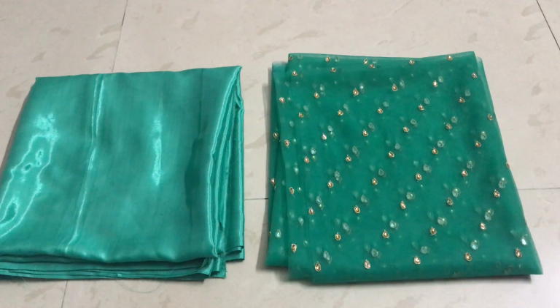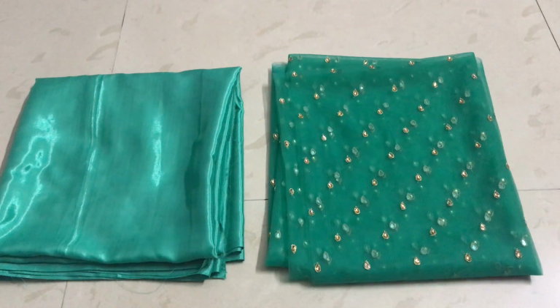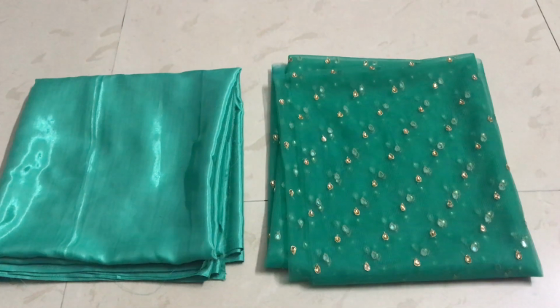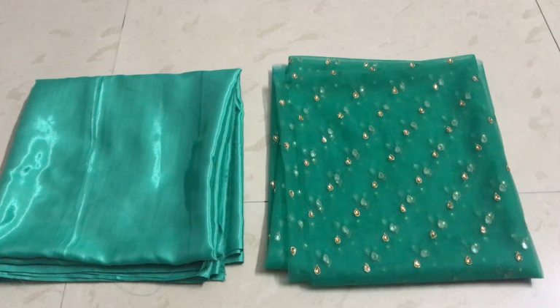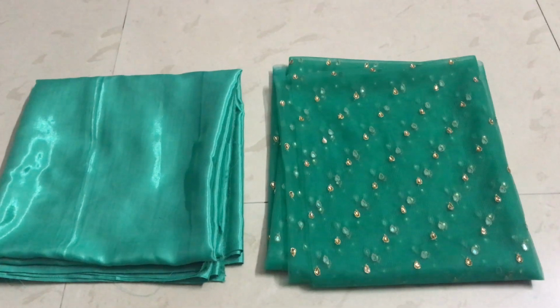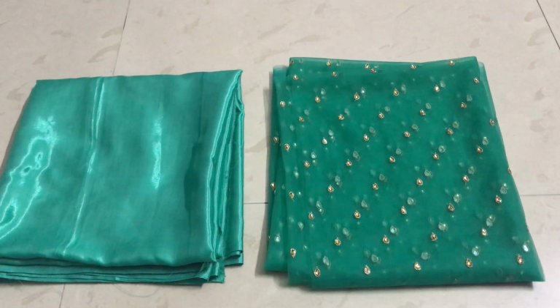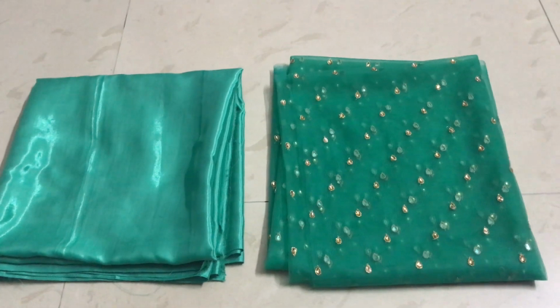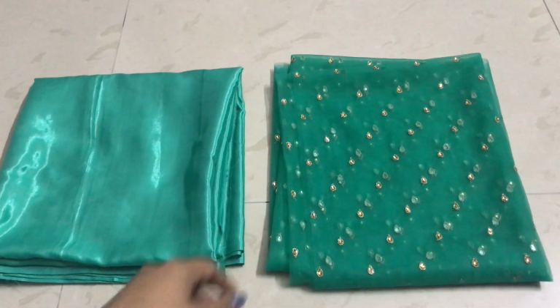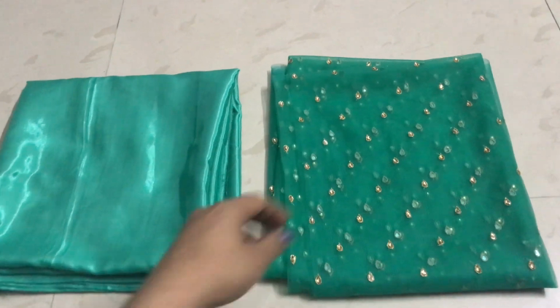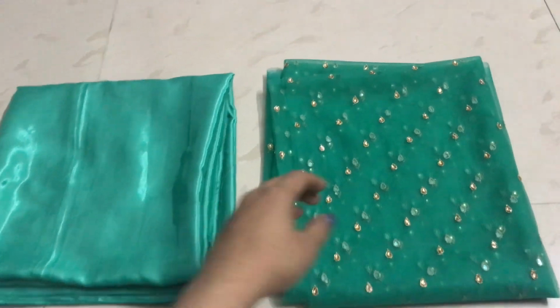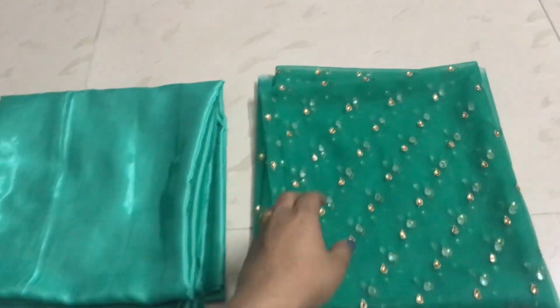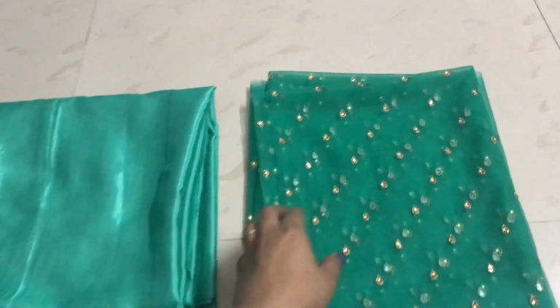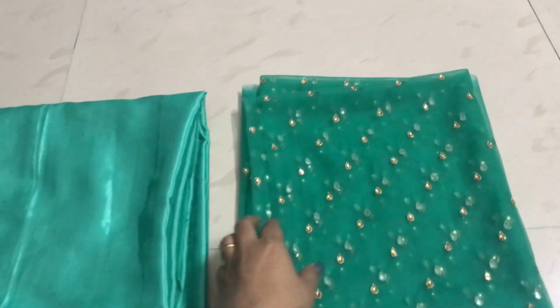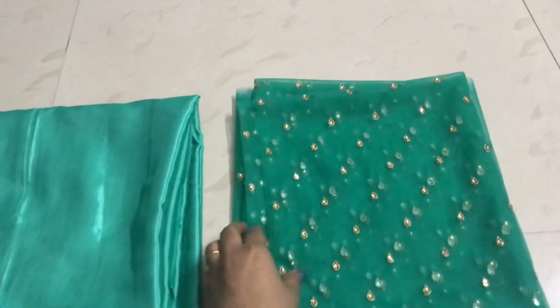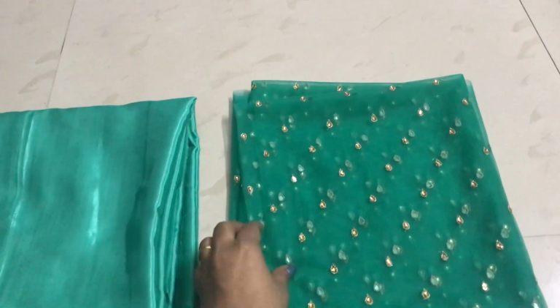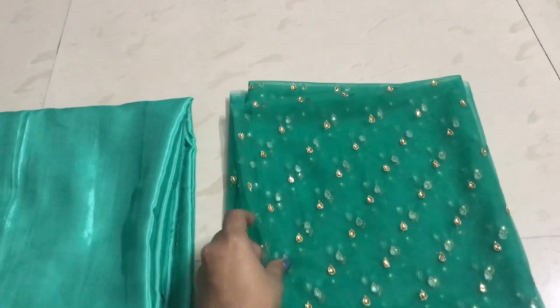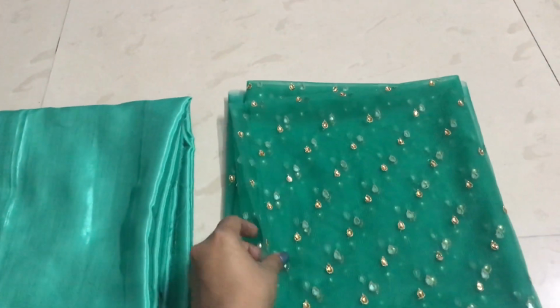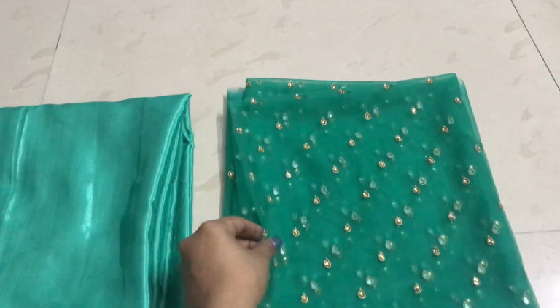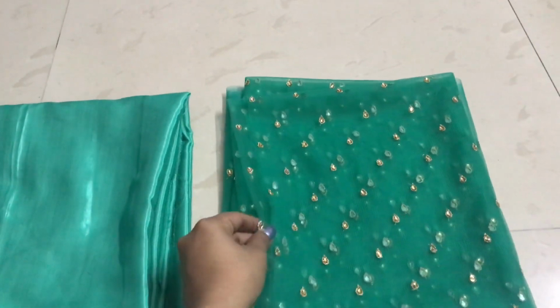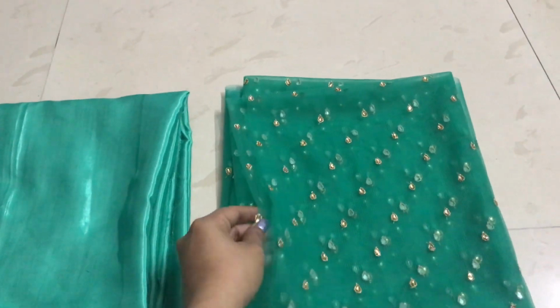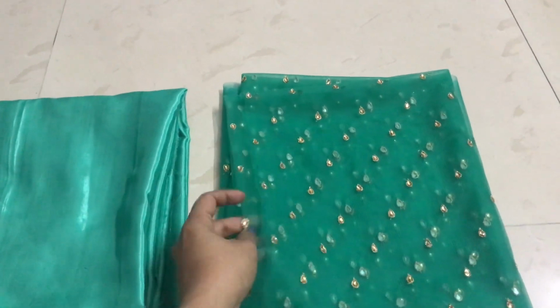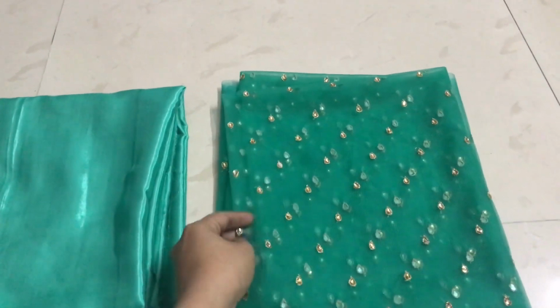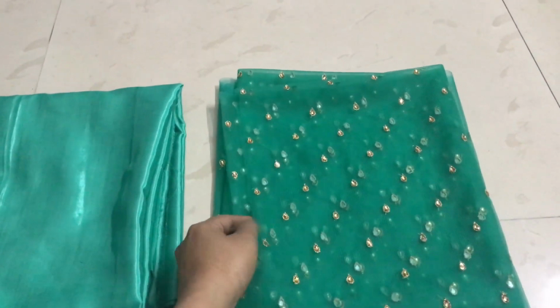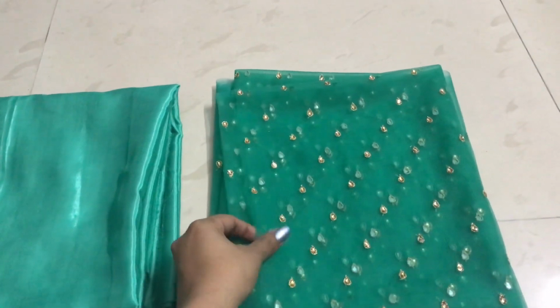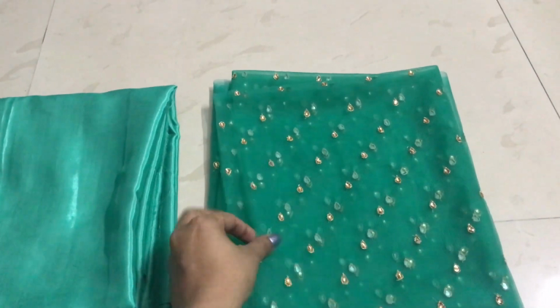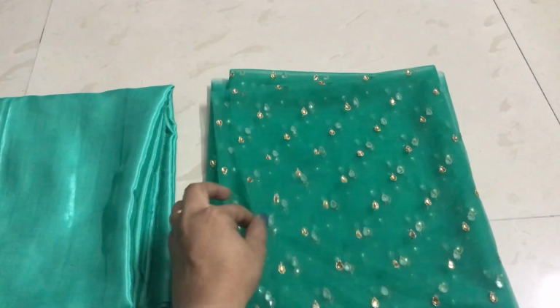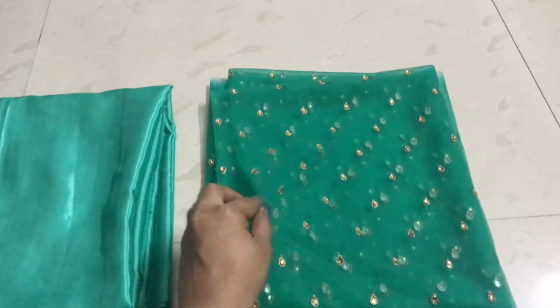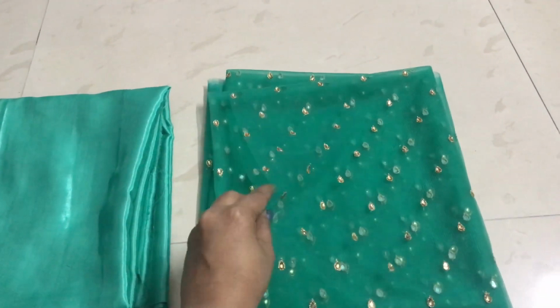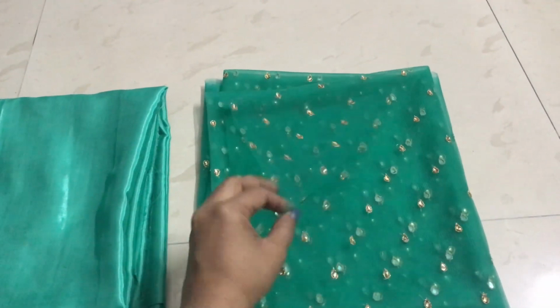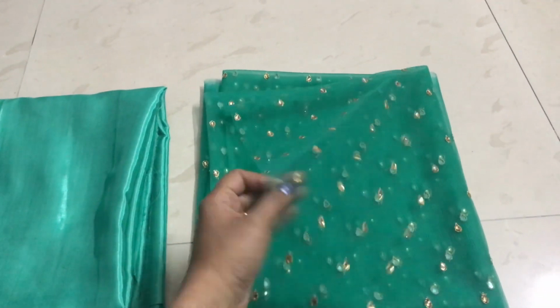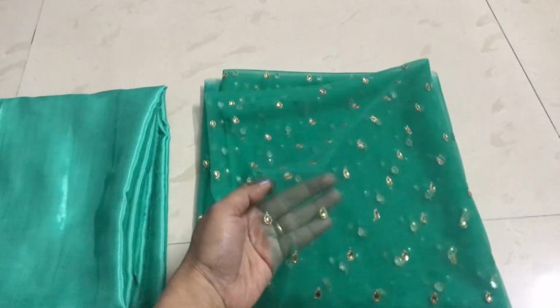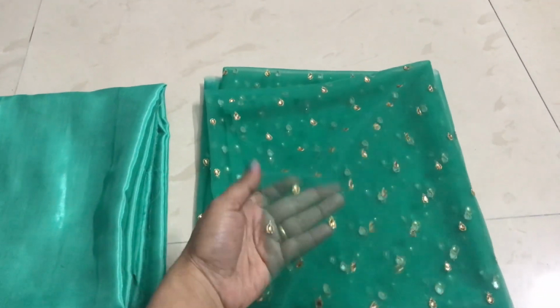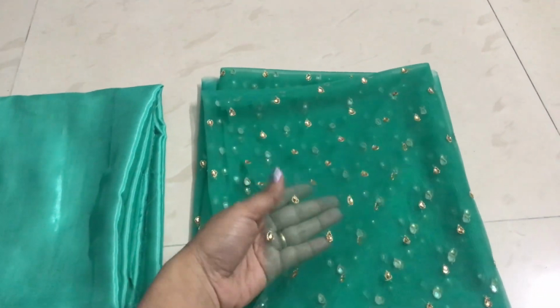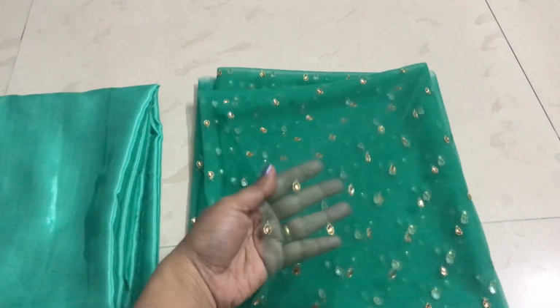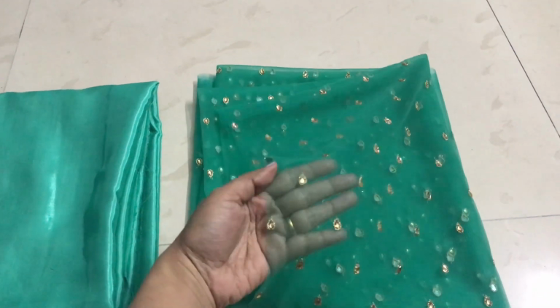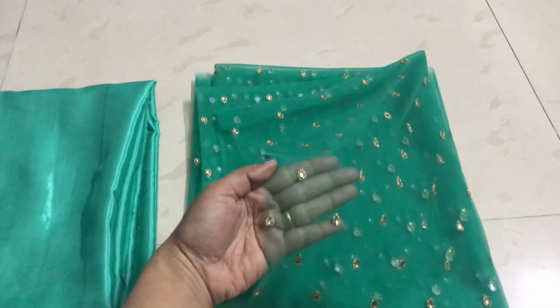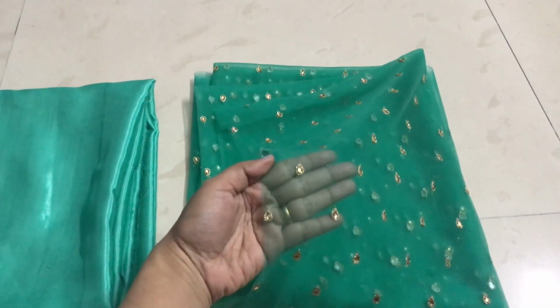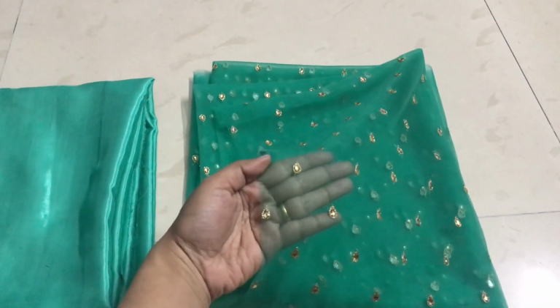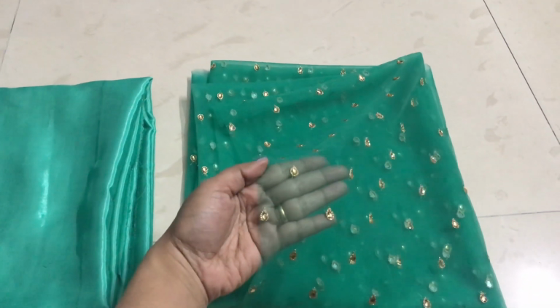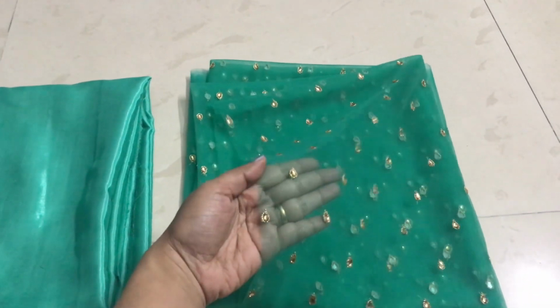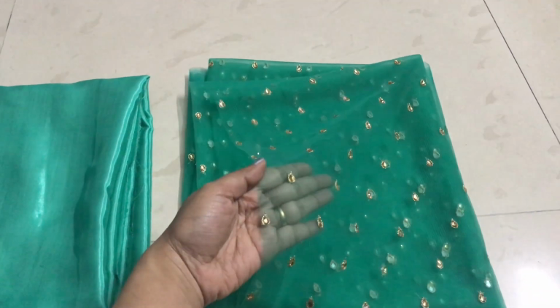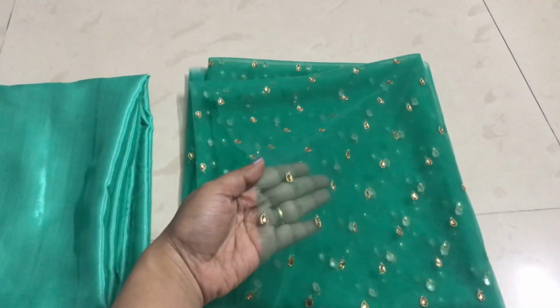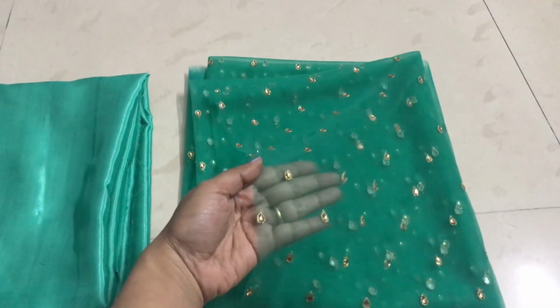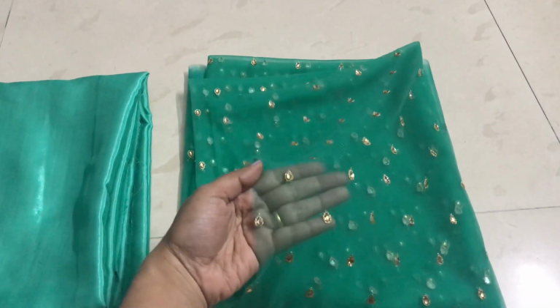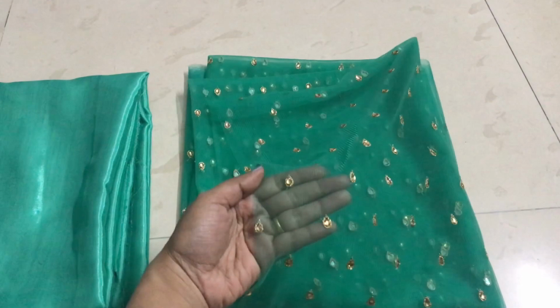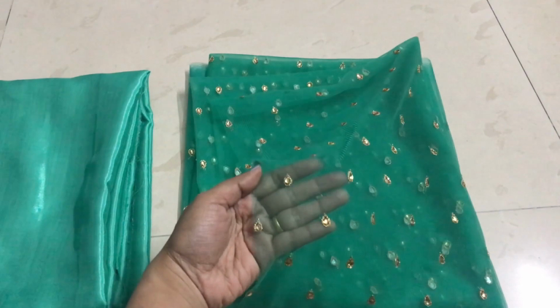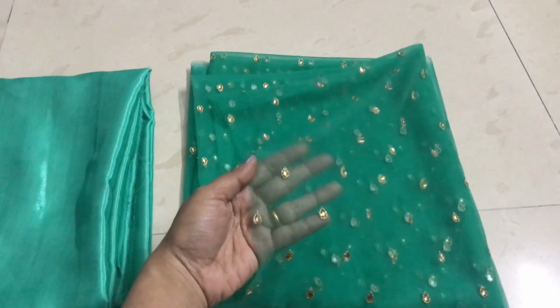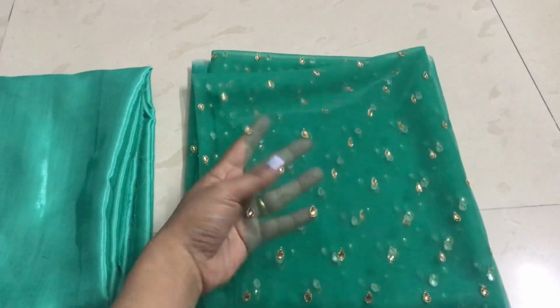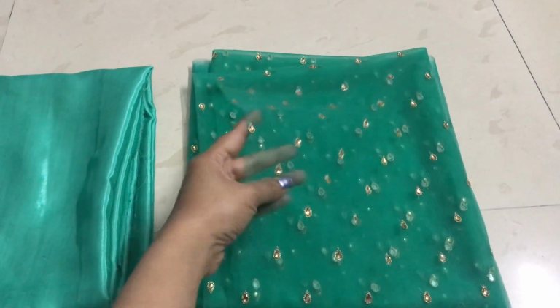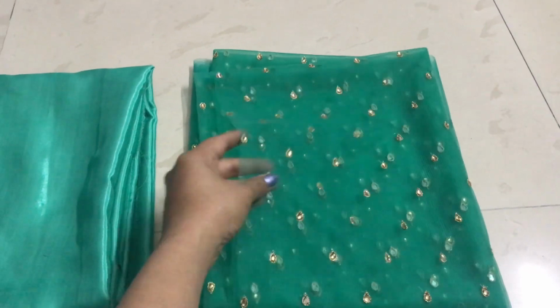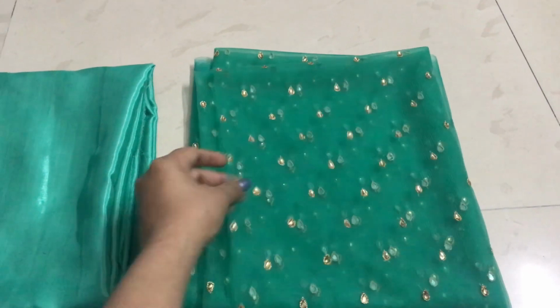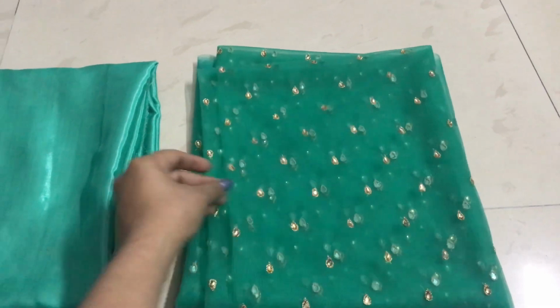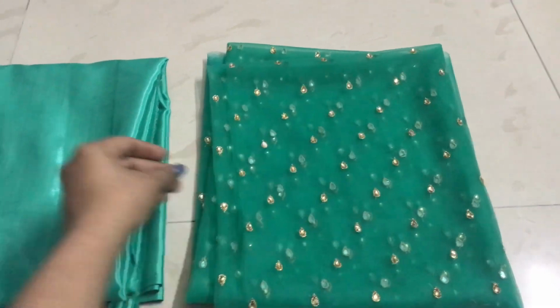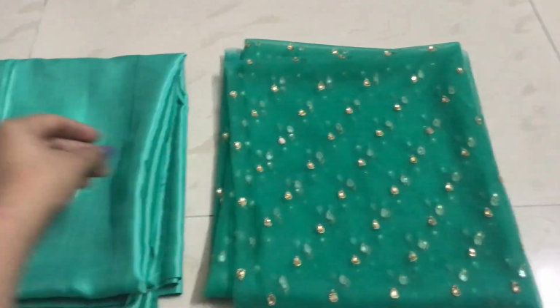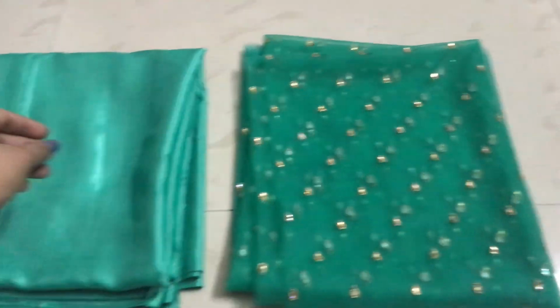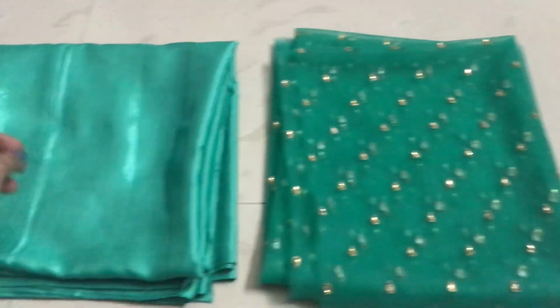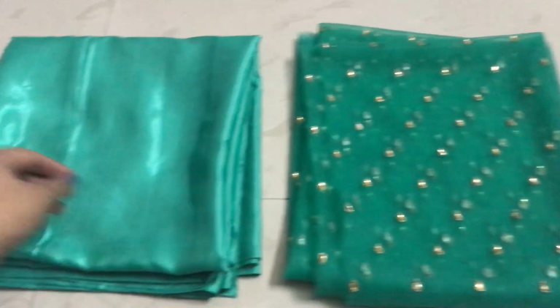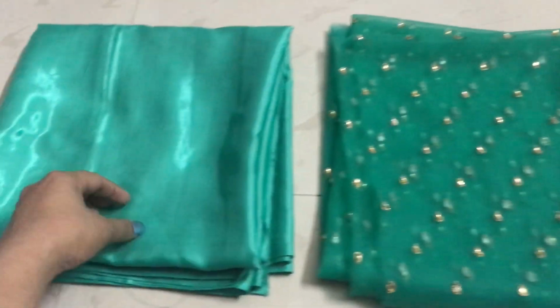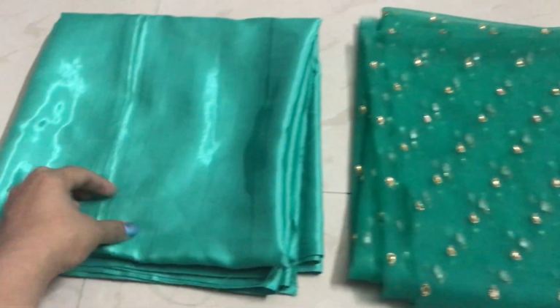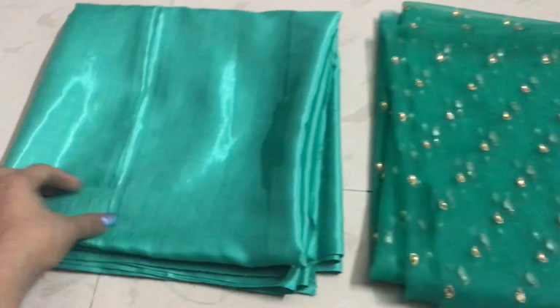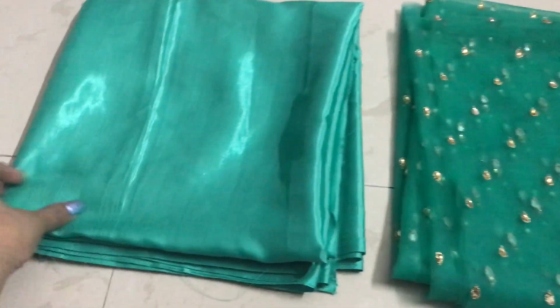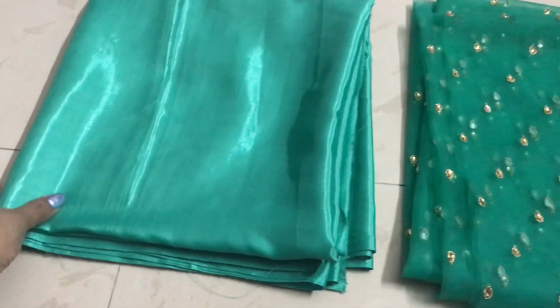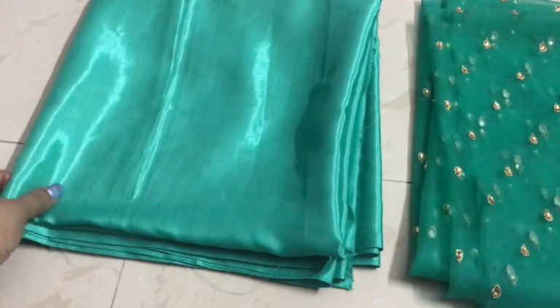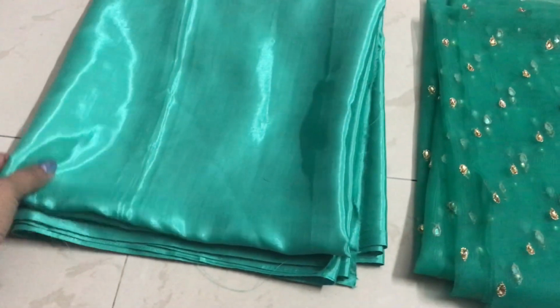Hi! In this video, we are going to make a dress. I am going to make a knit dress and also a lining dress.